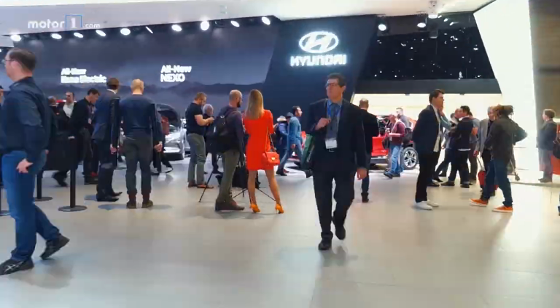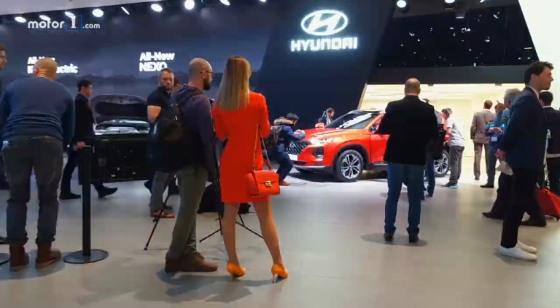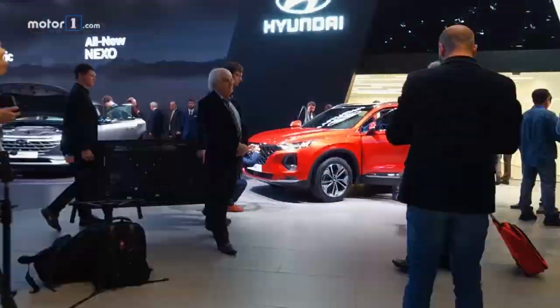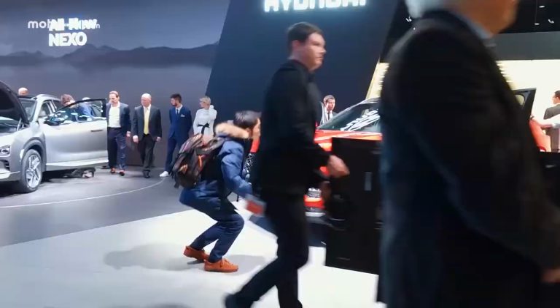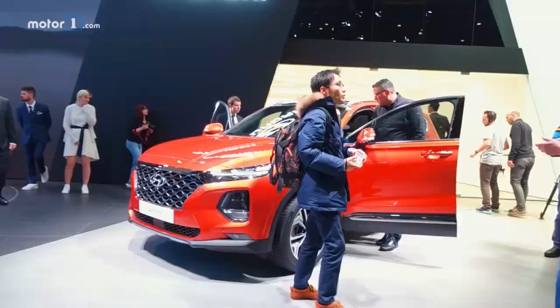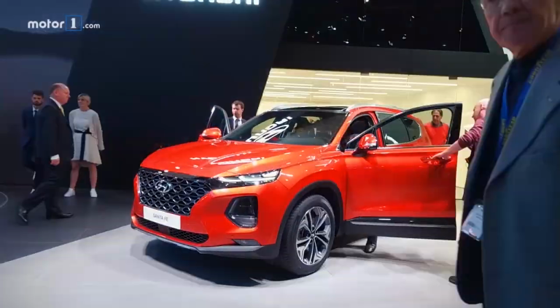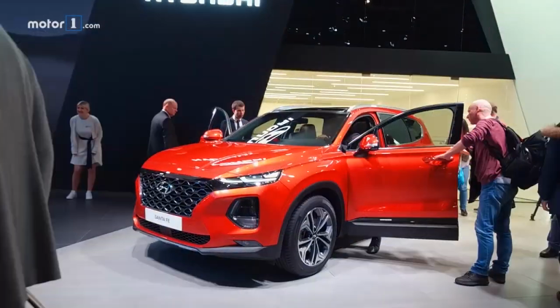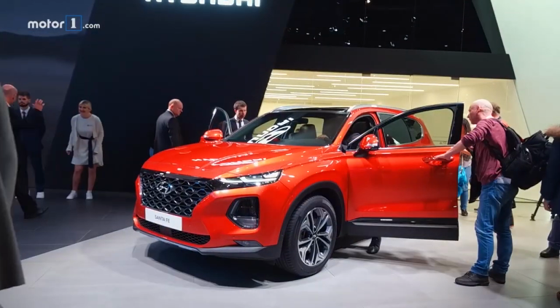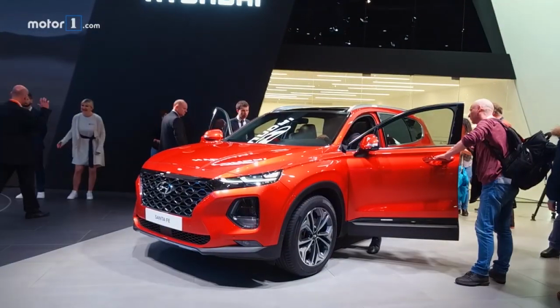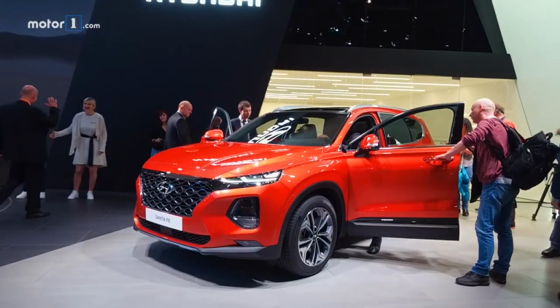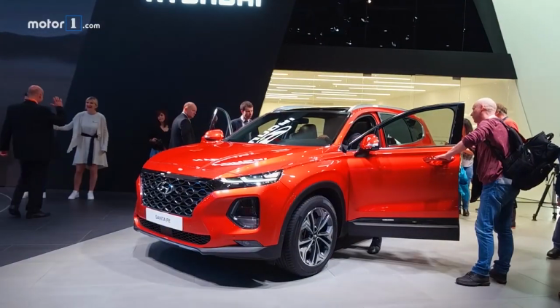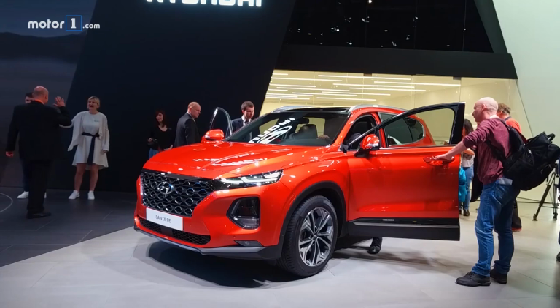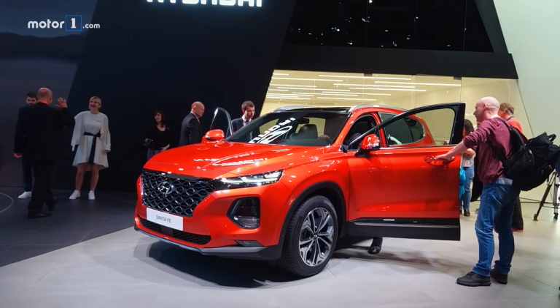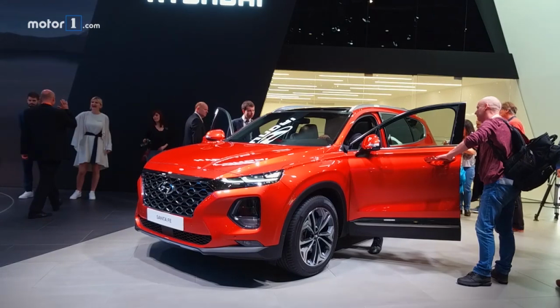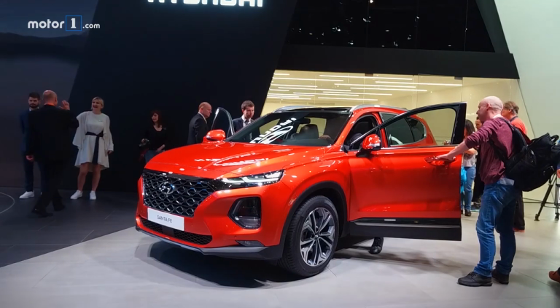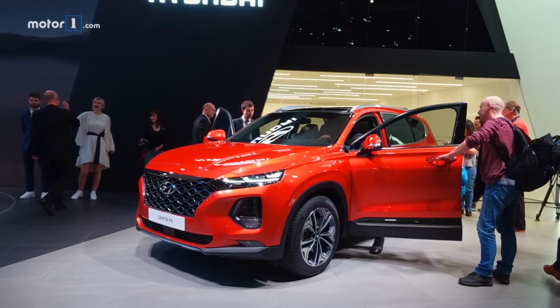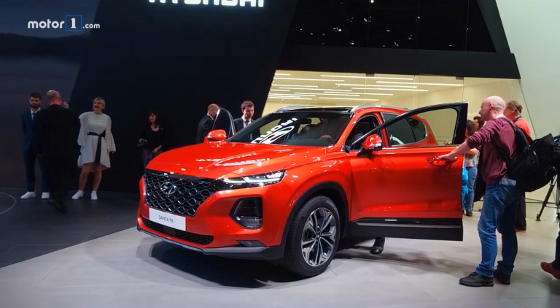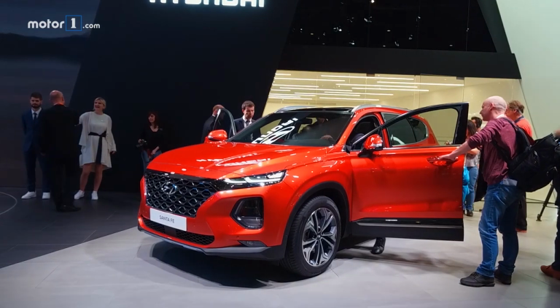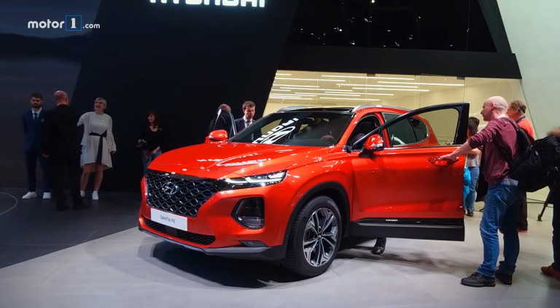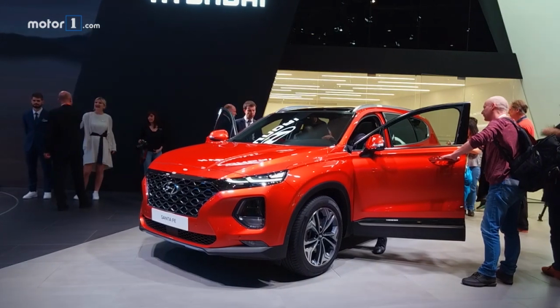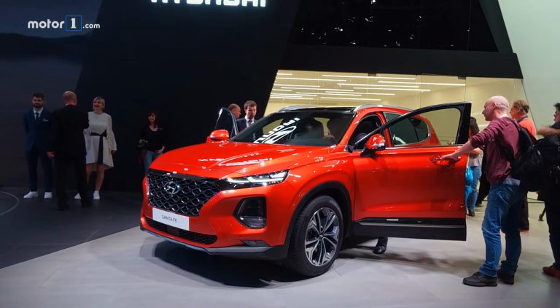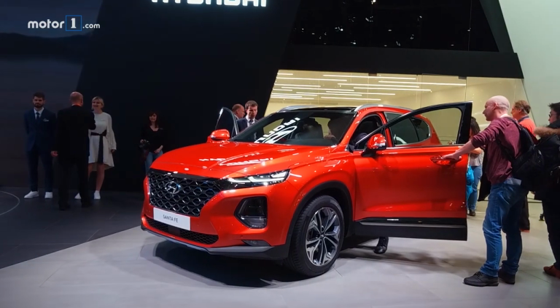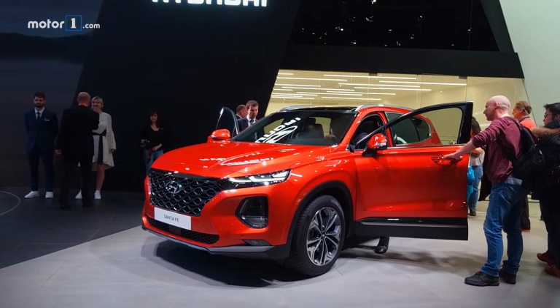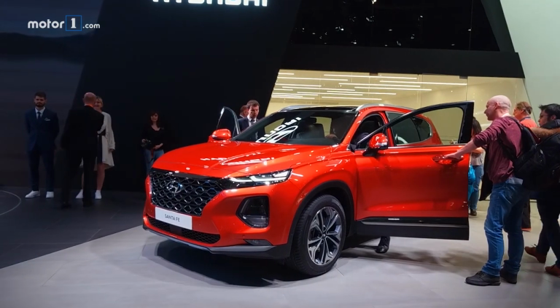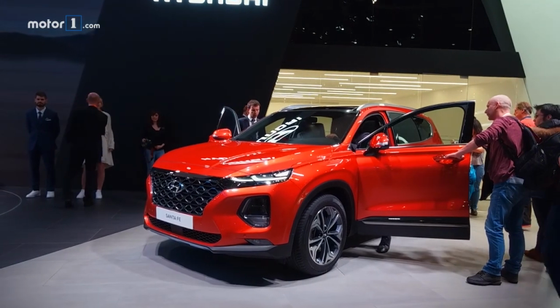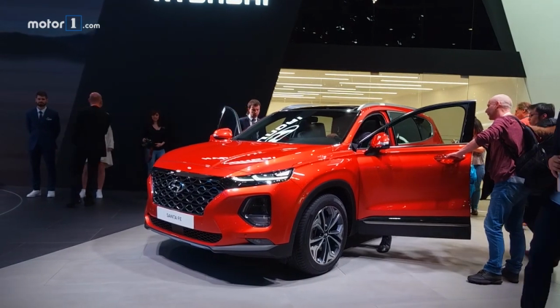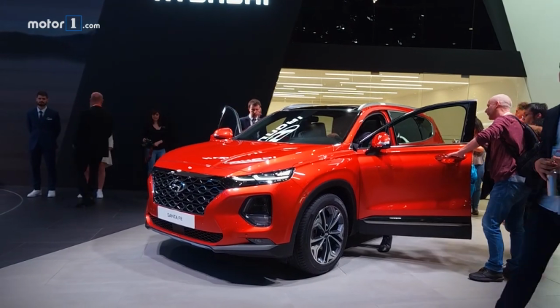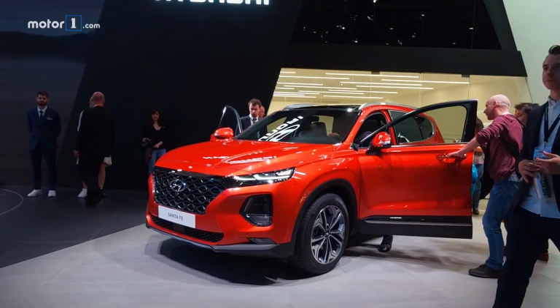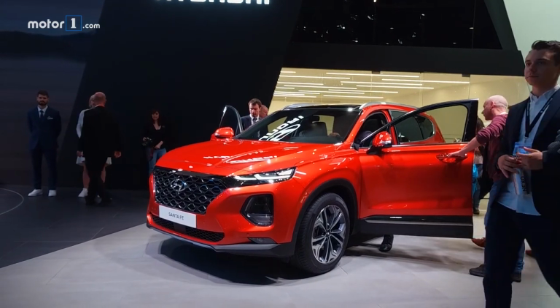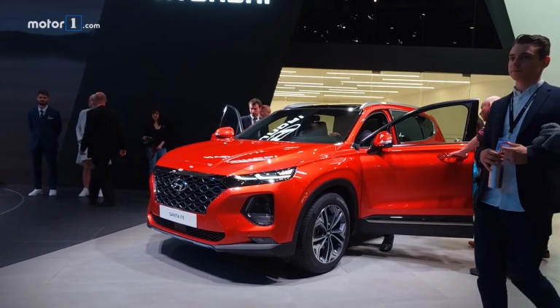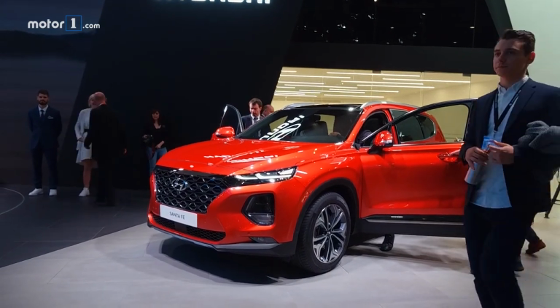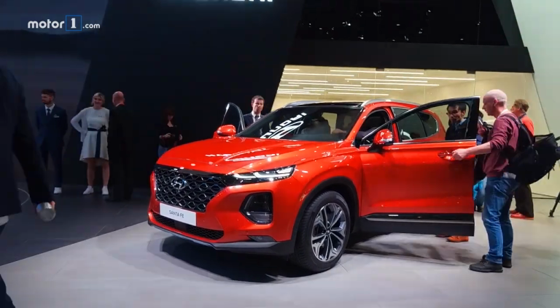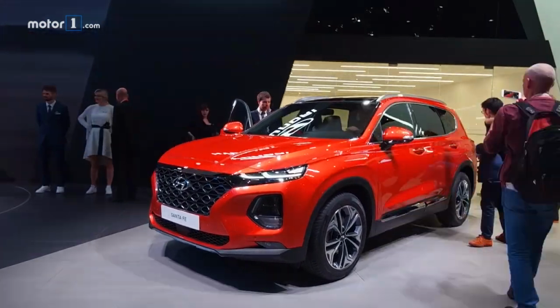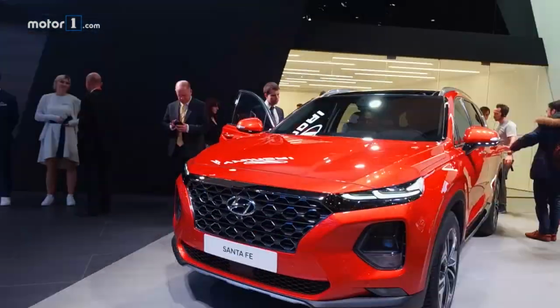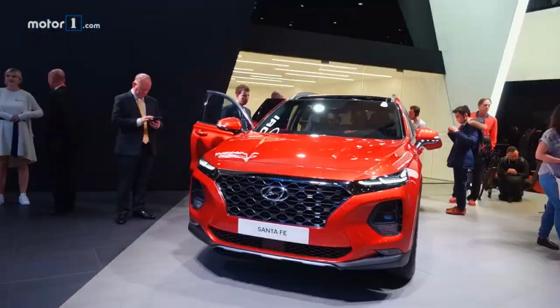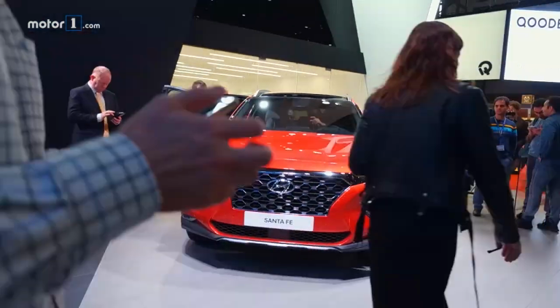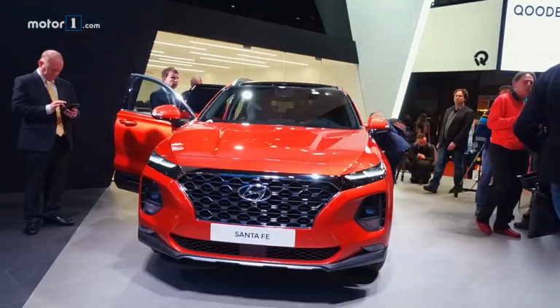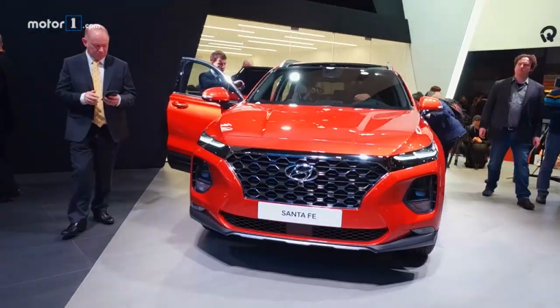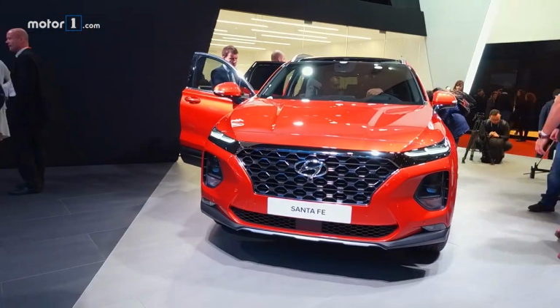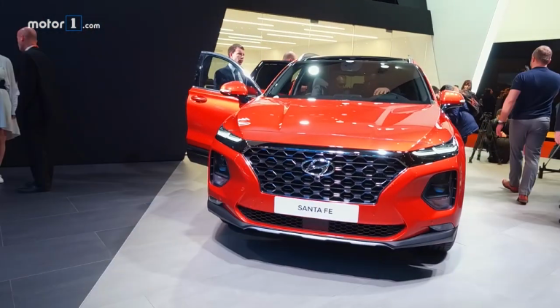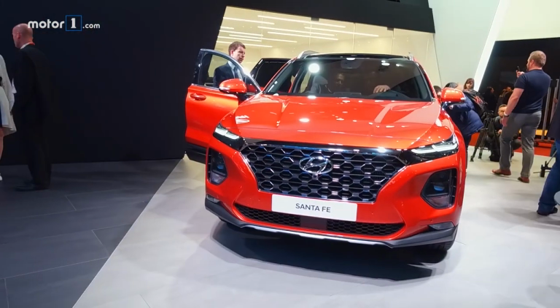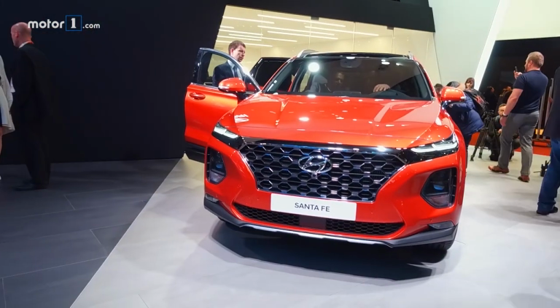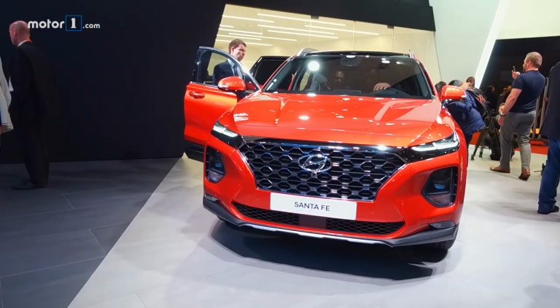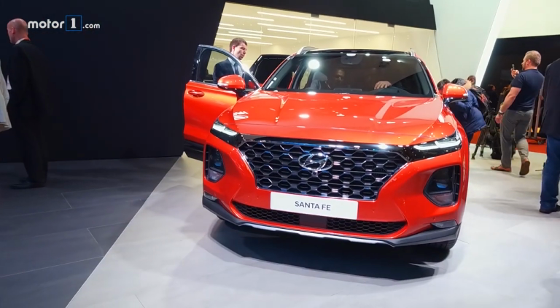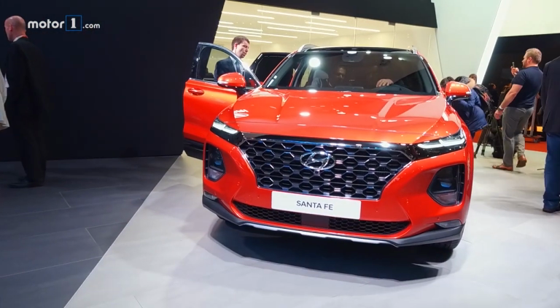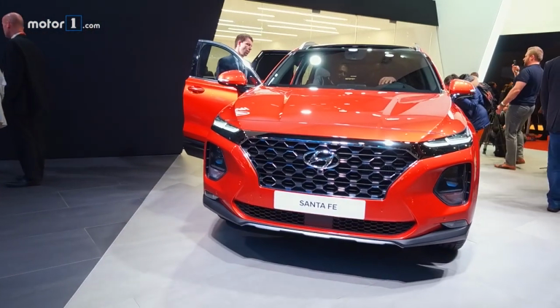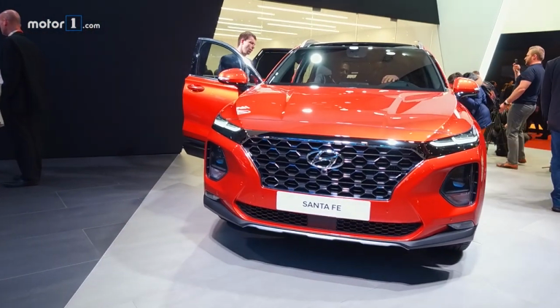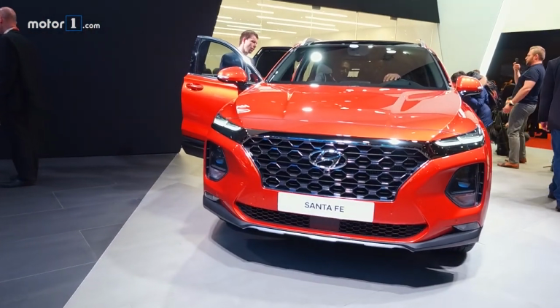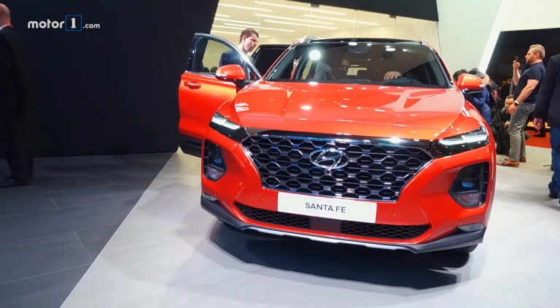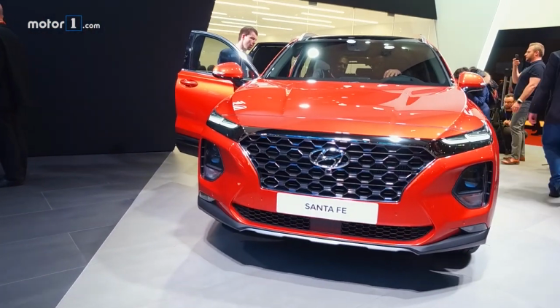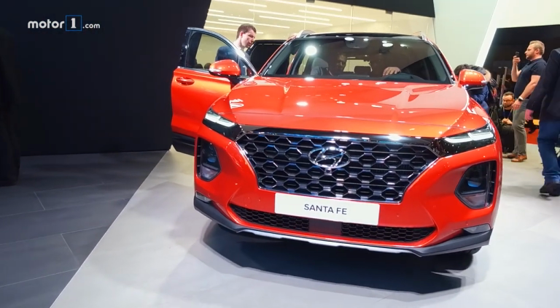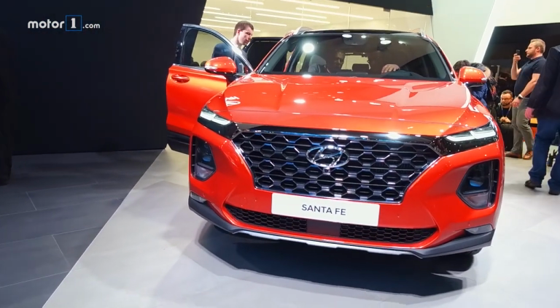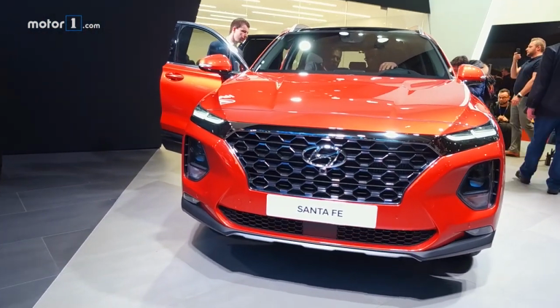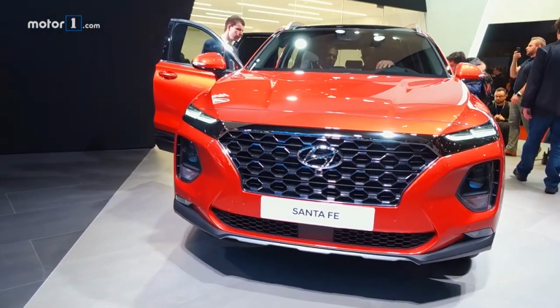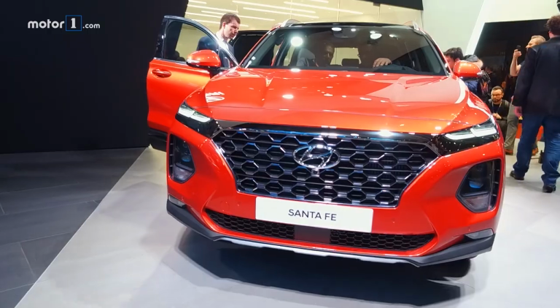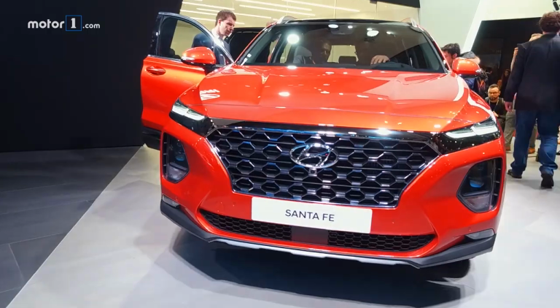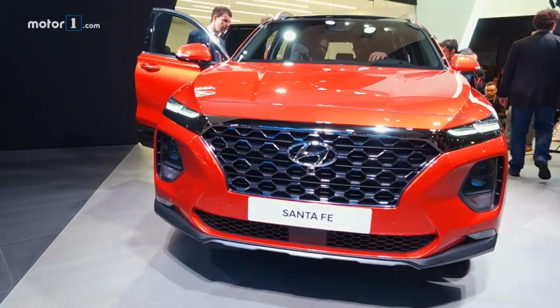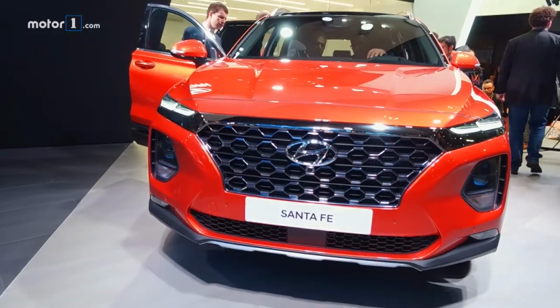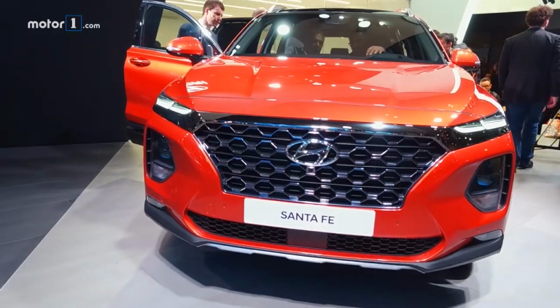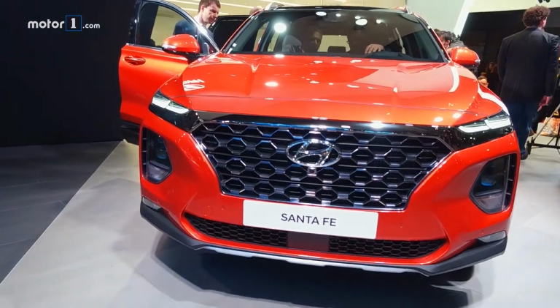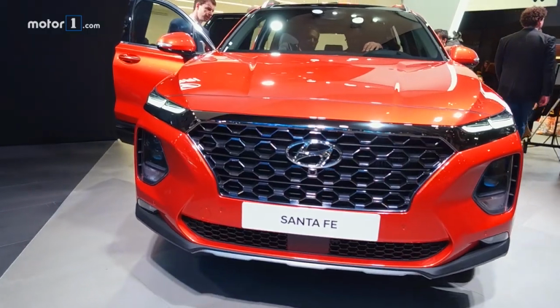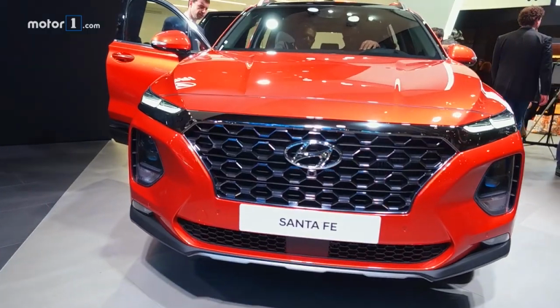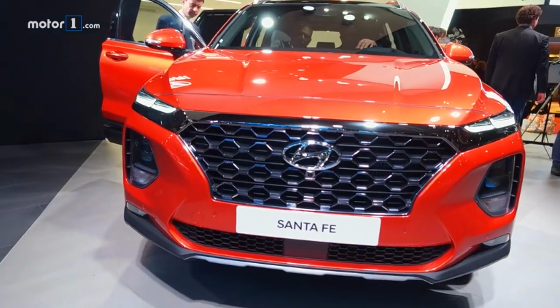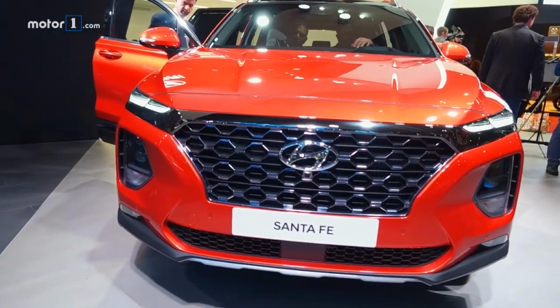We've actually already driven the 2019 Hyundai Santa Fe, but the Korean company is still happy to show its newest SUV to all of Europe via the Geneva Show.